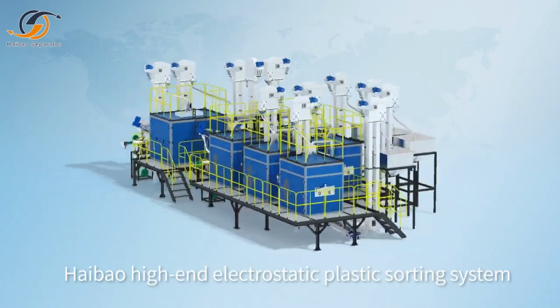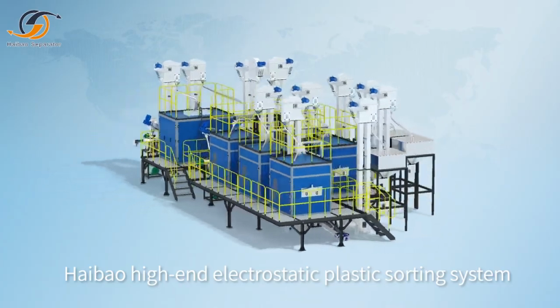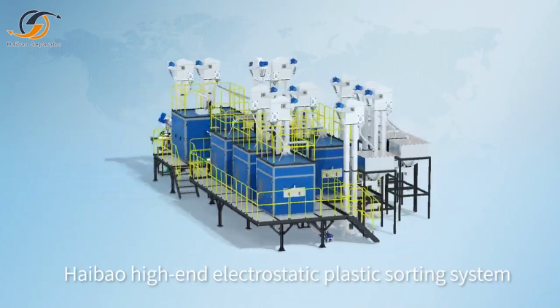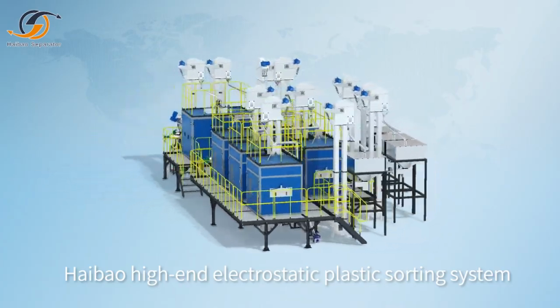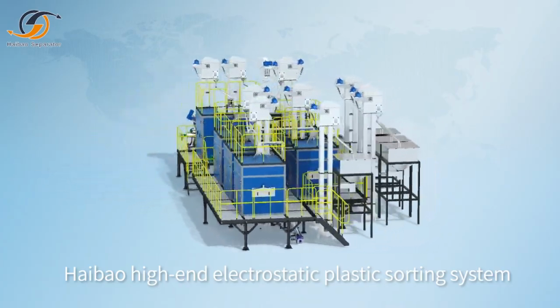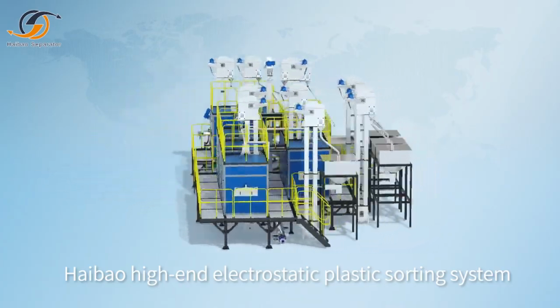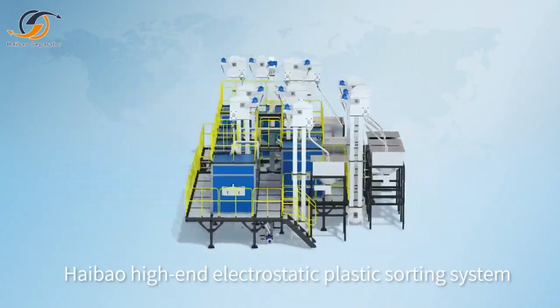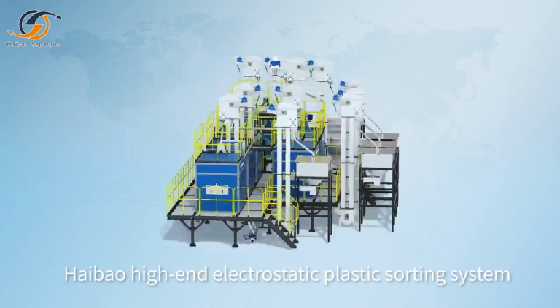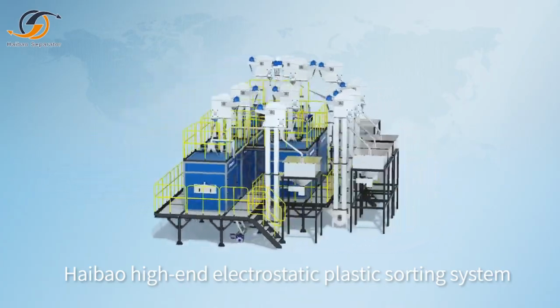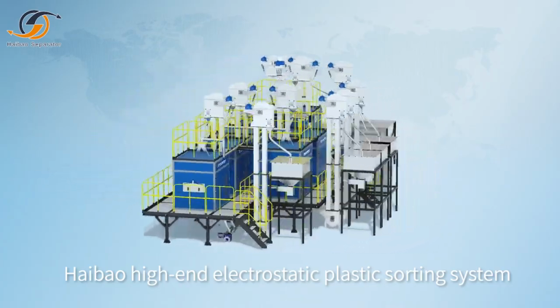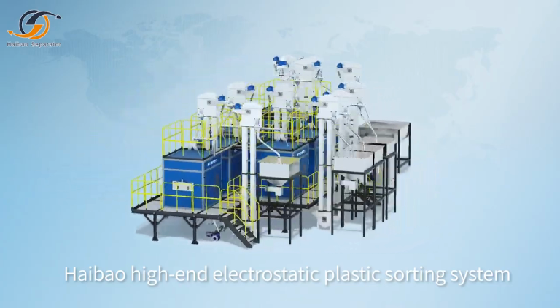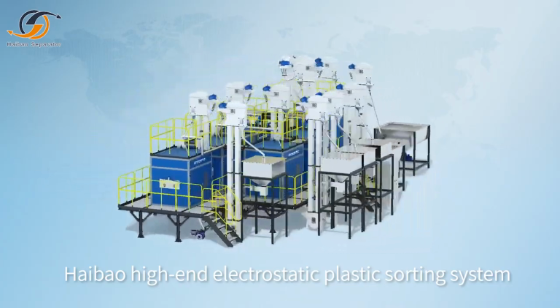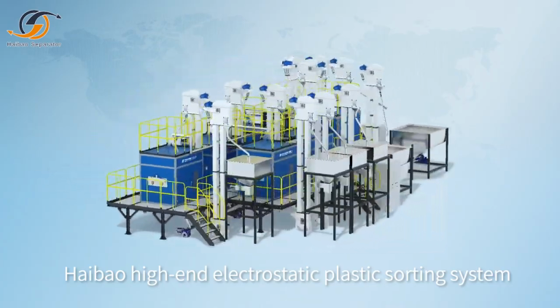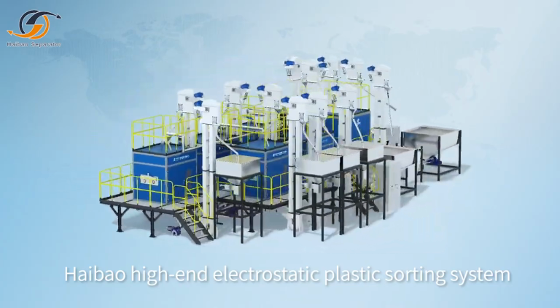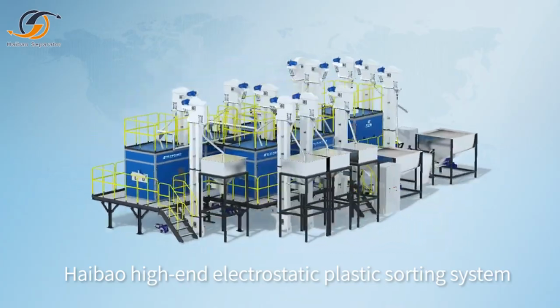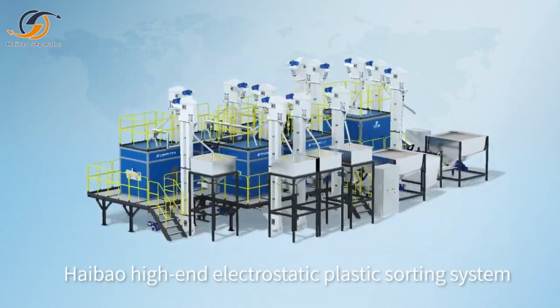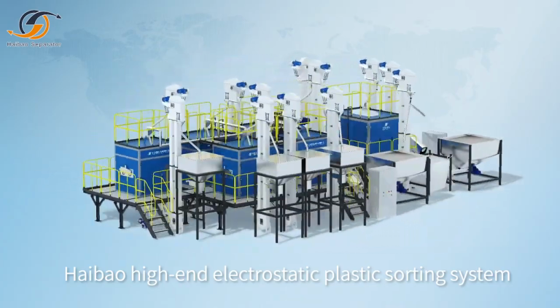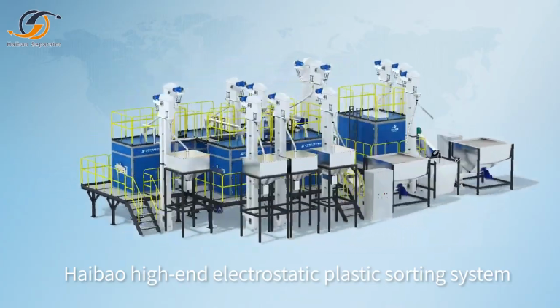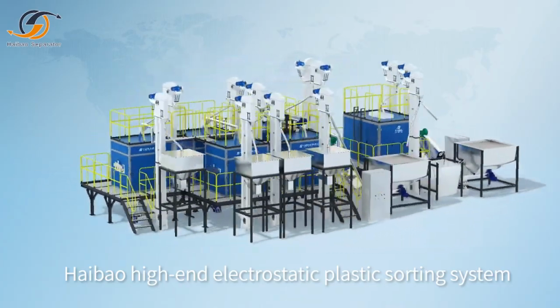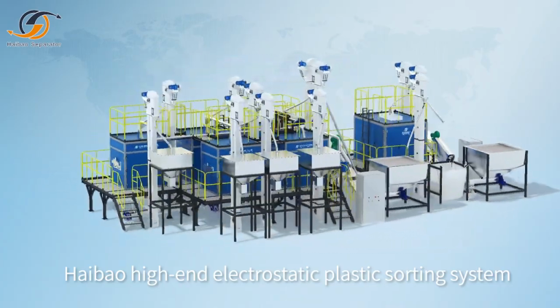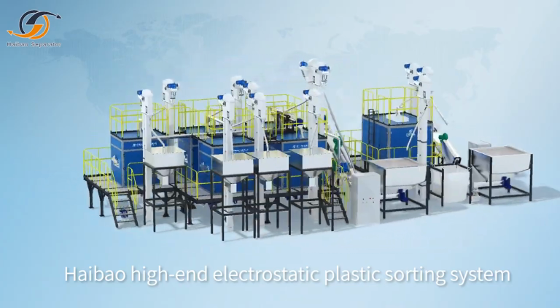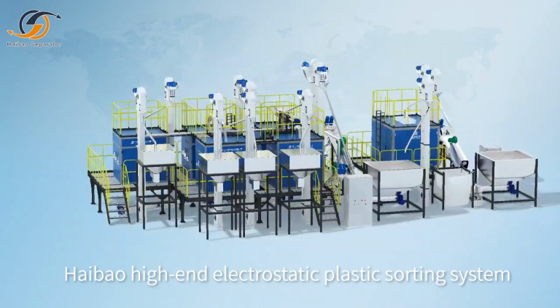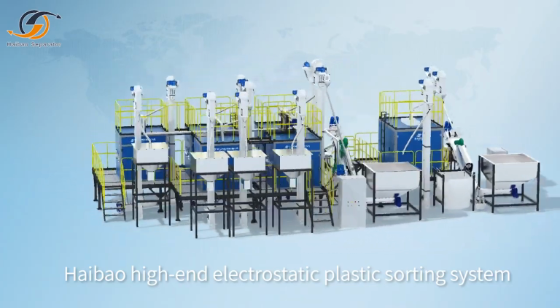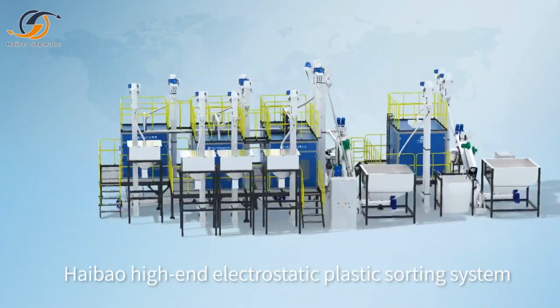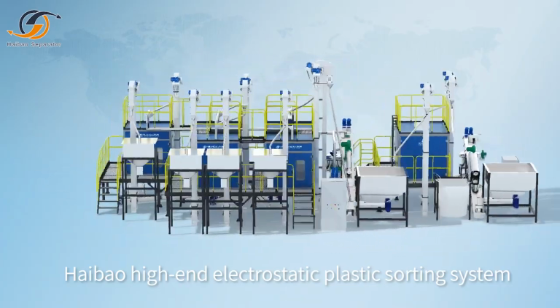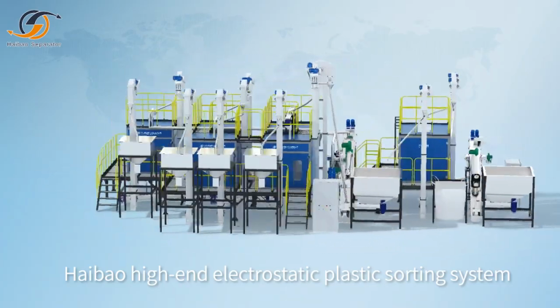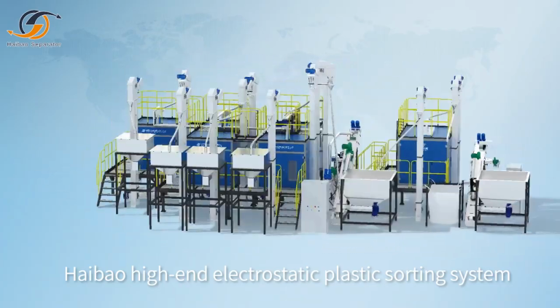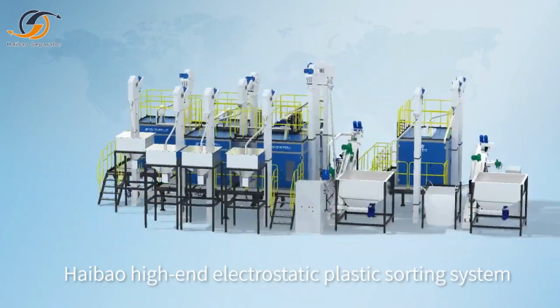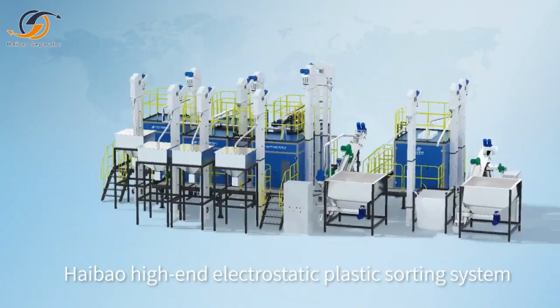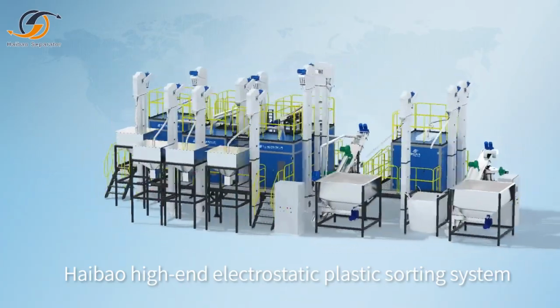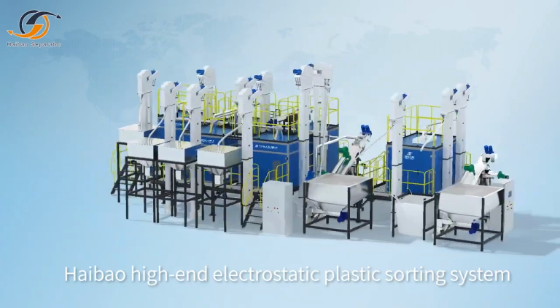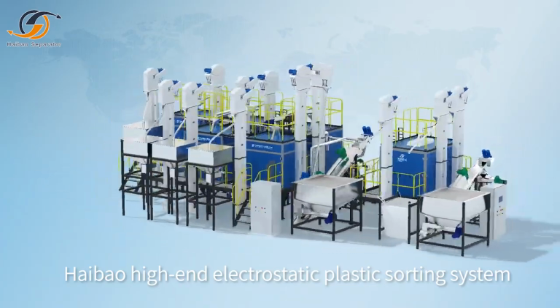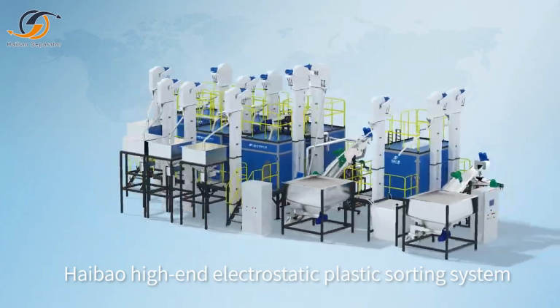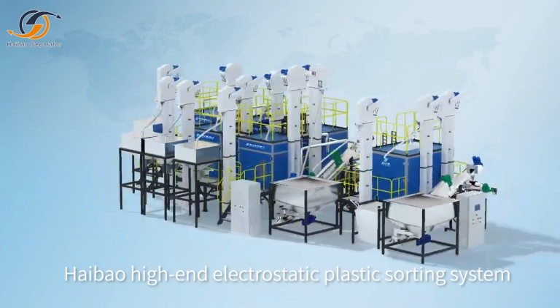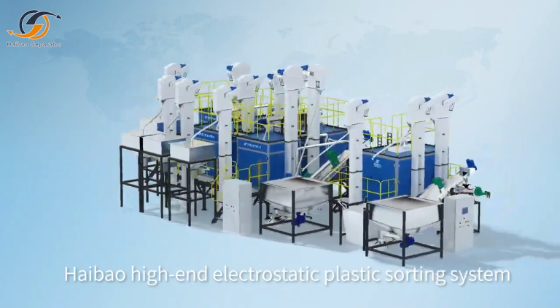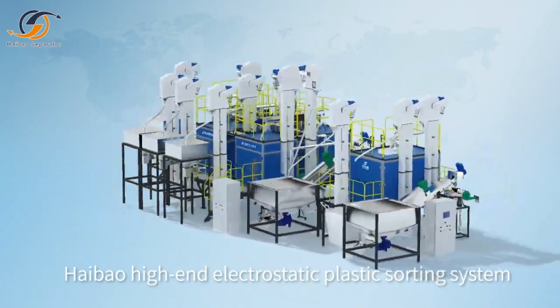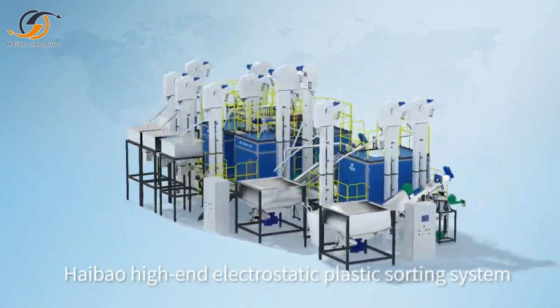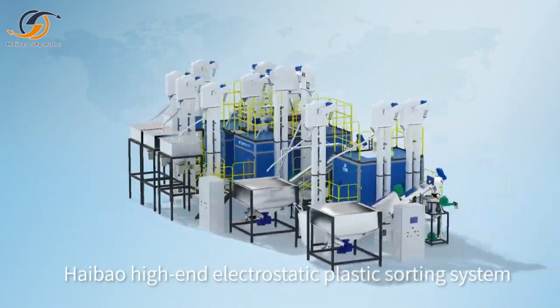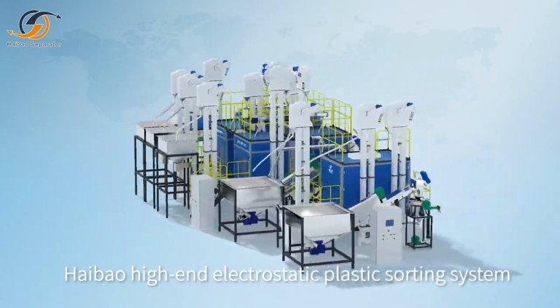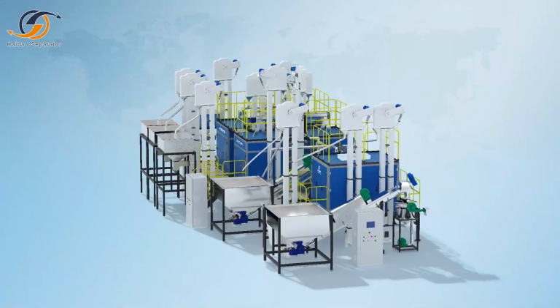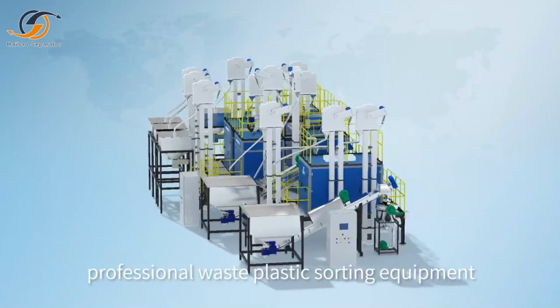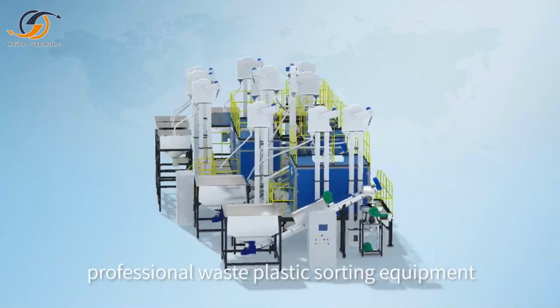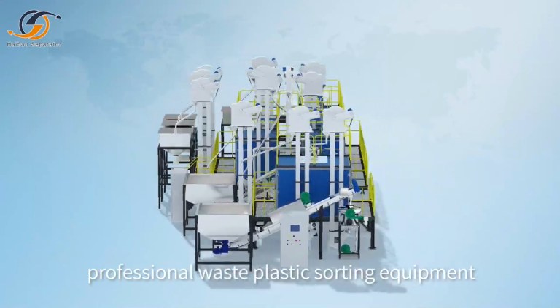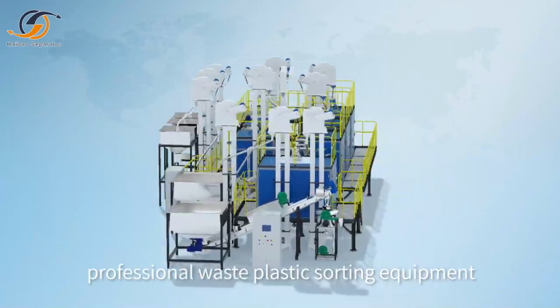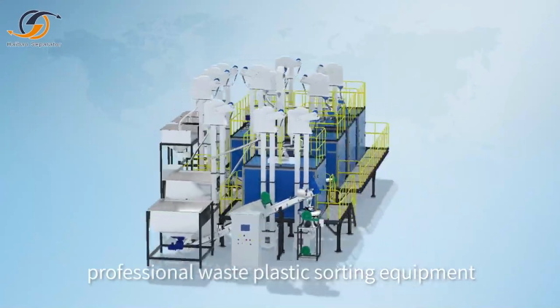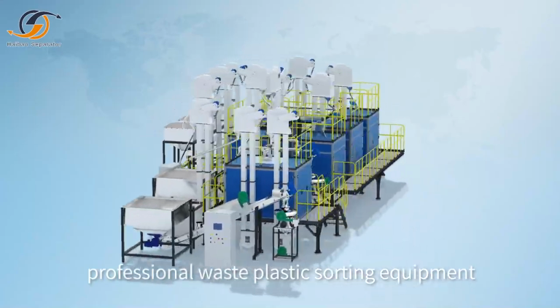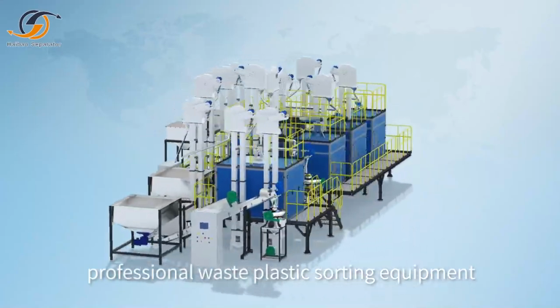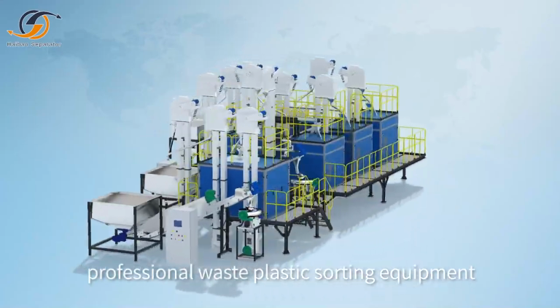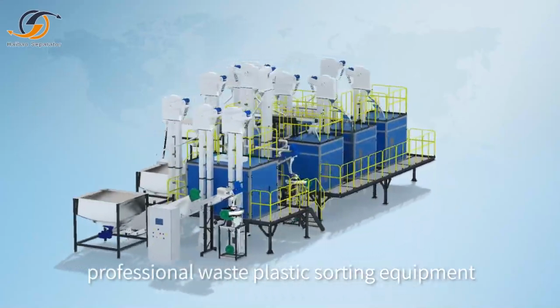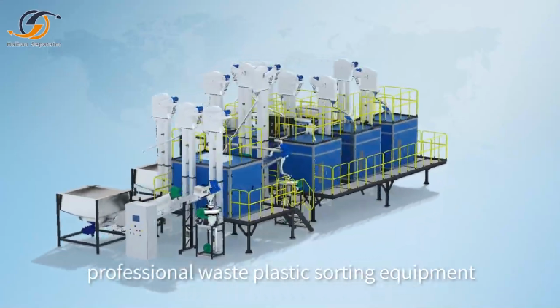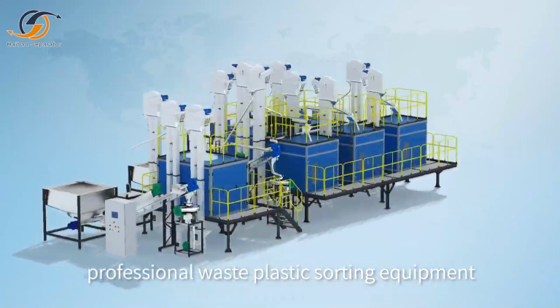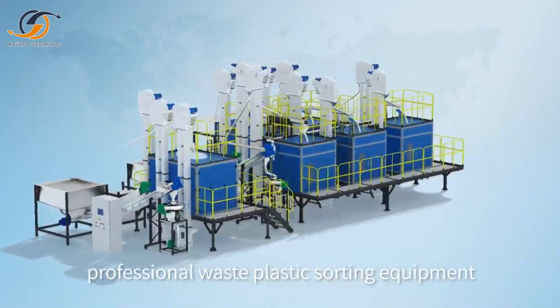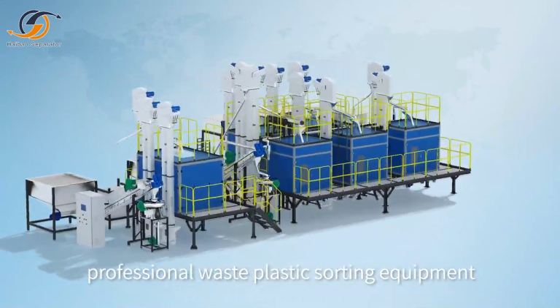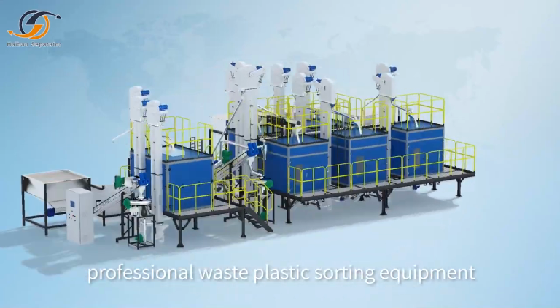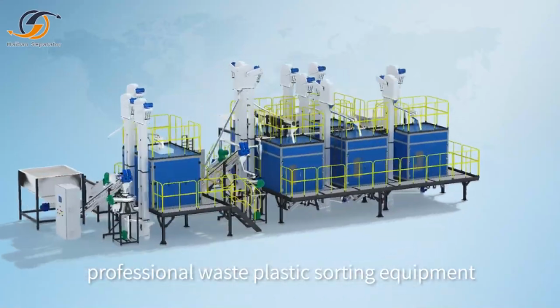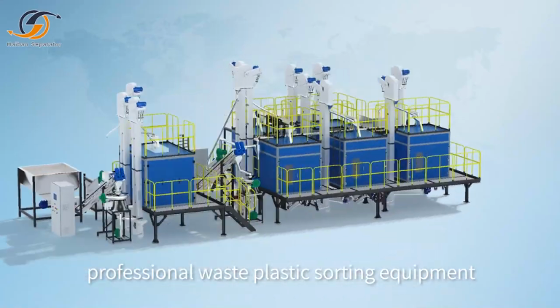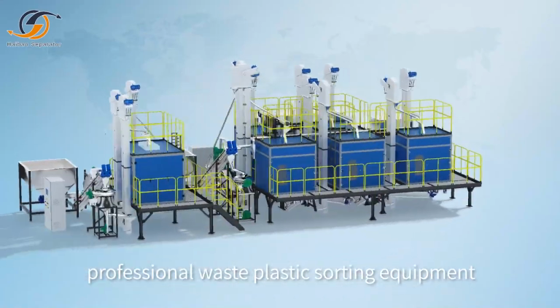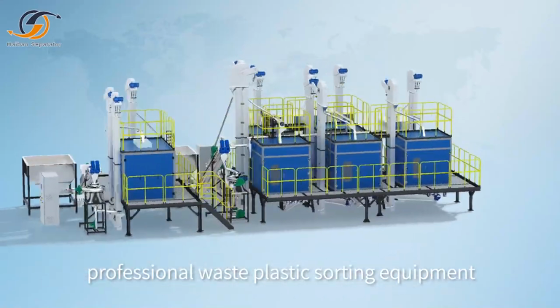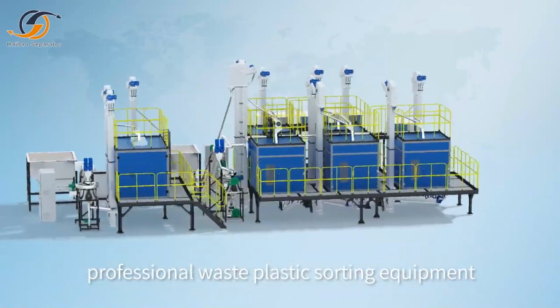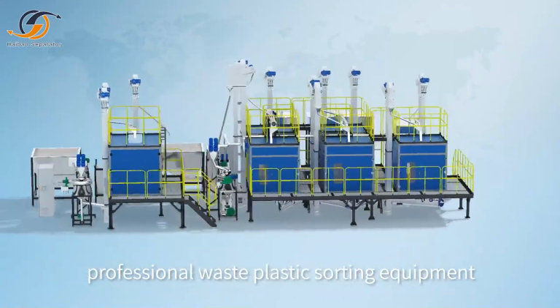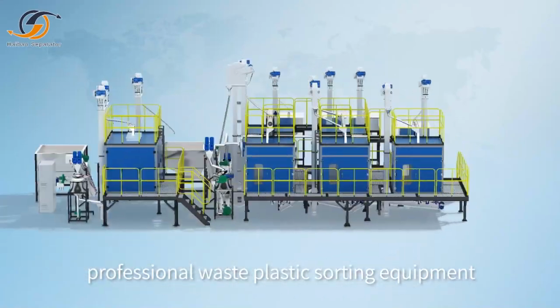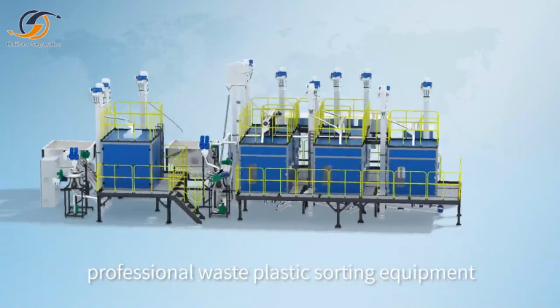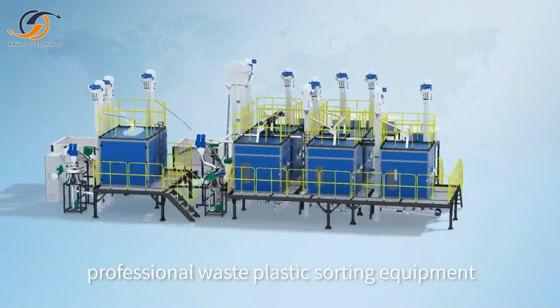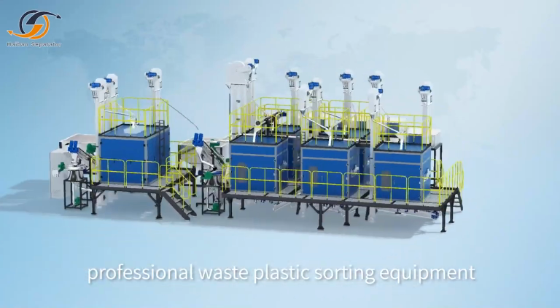High-end electrostatic plastic sorting system. Professional waste plastic sorting equipment.